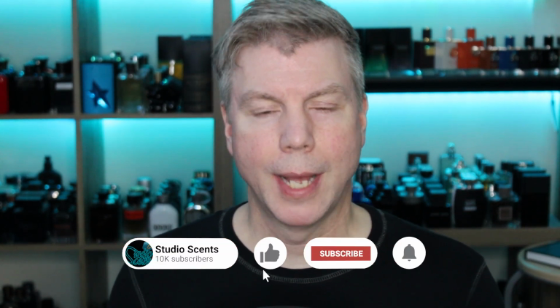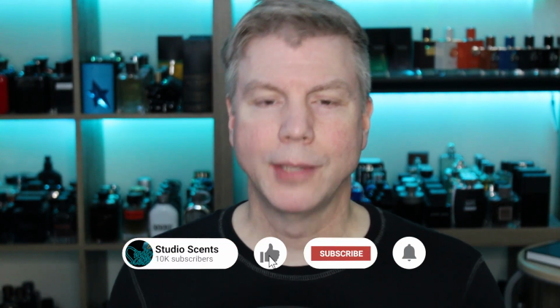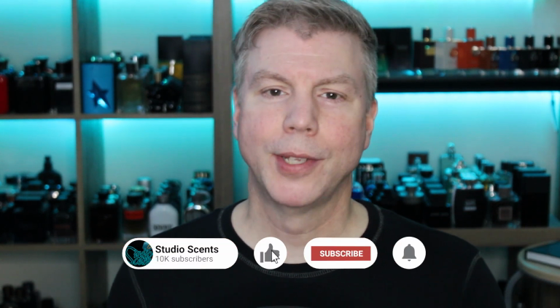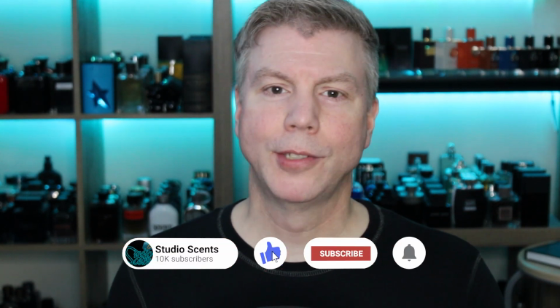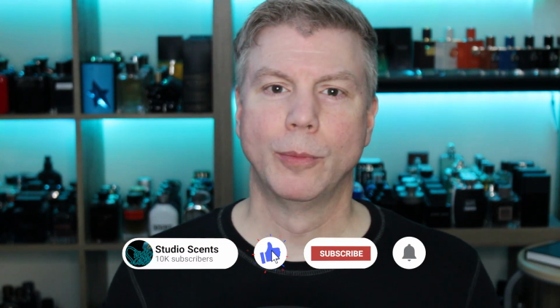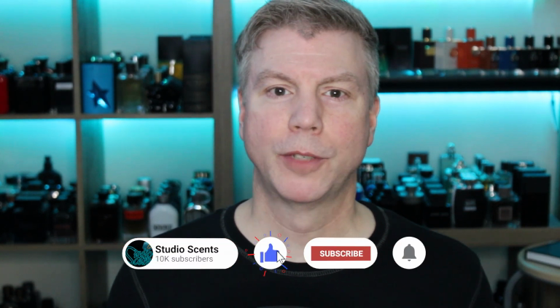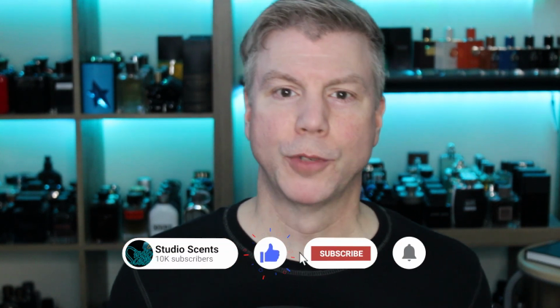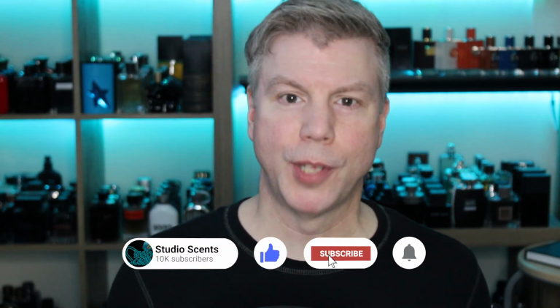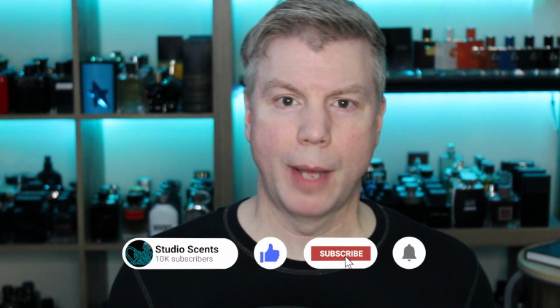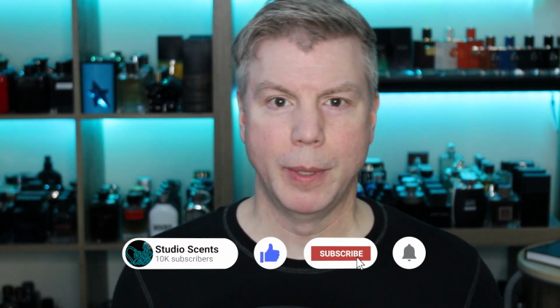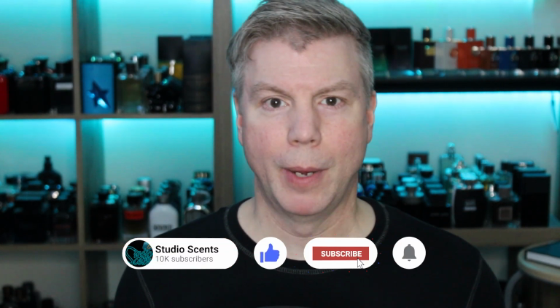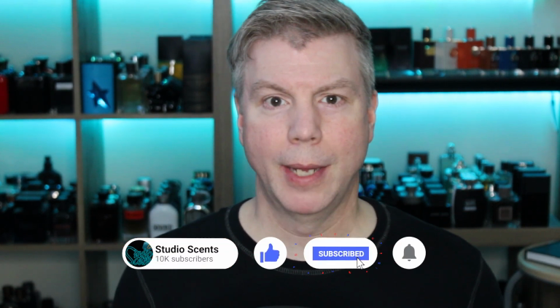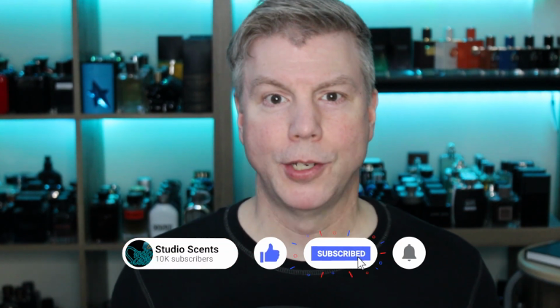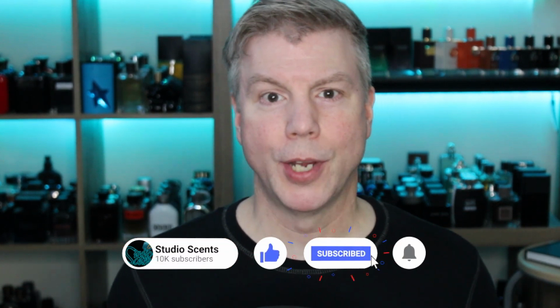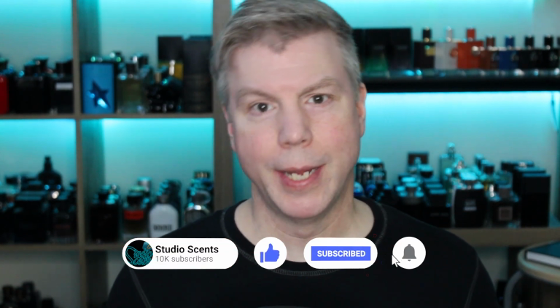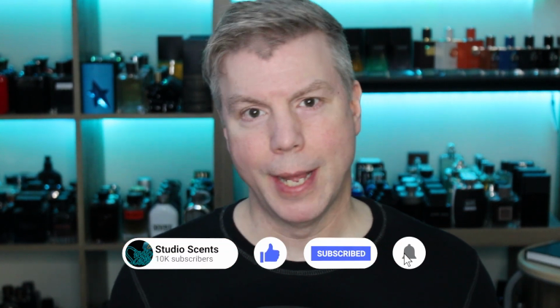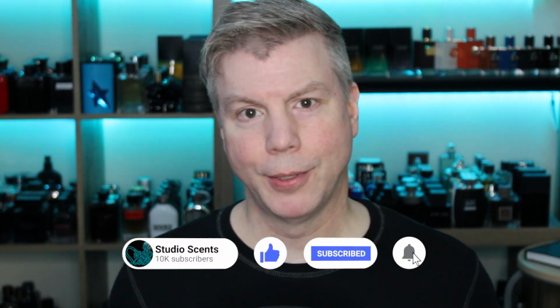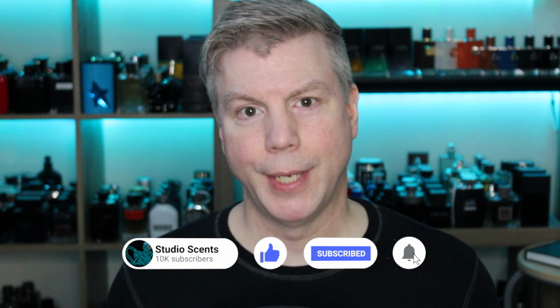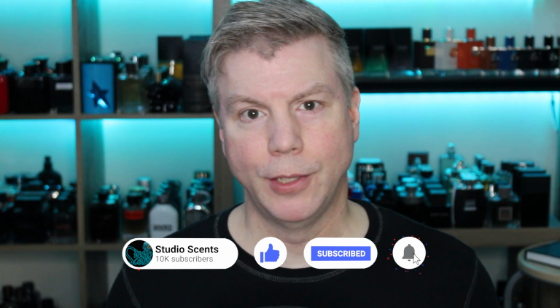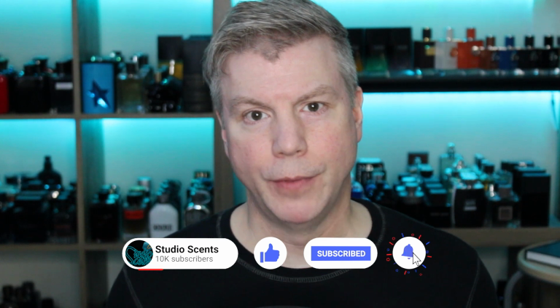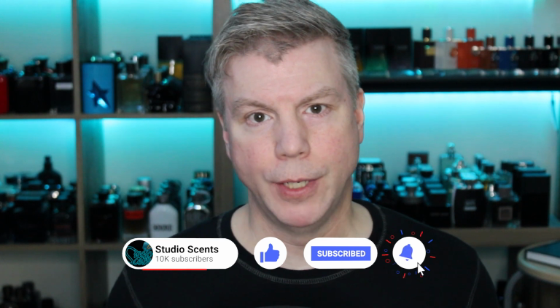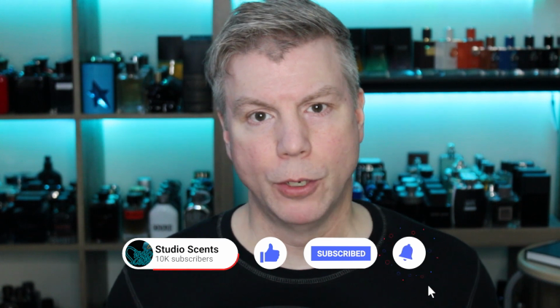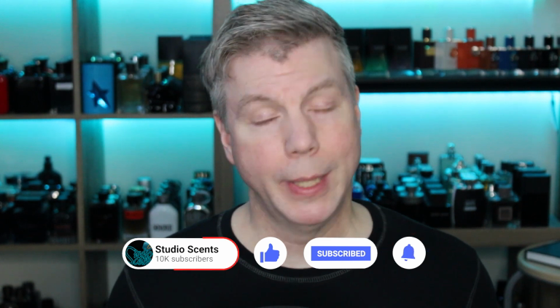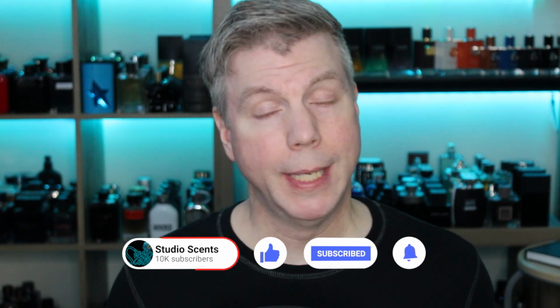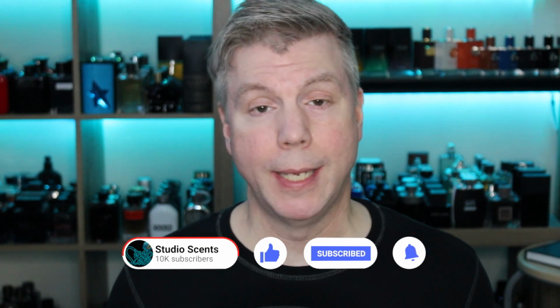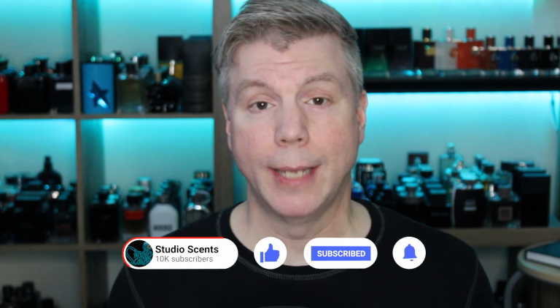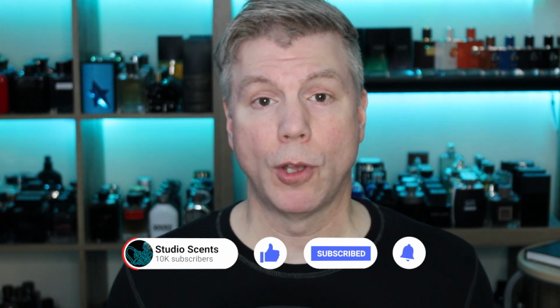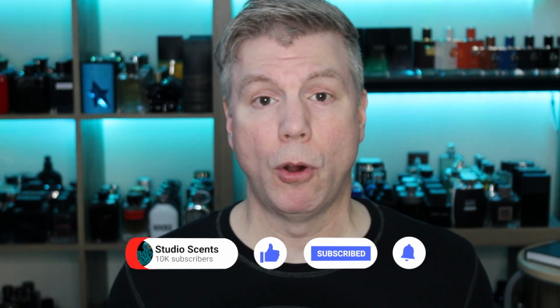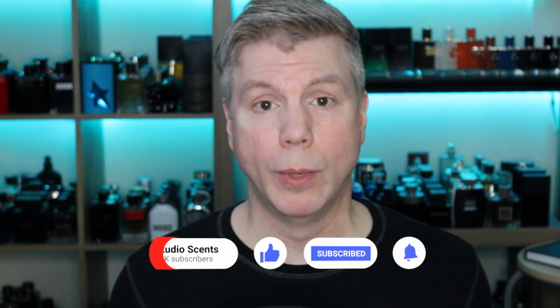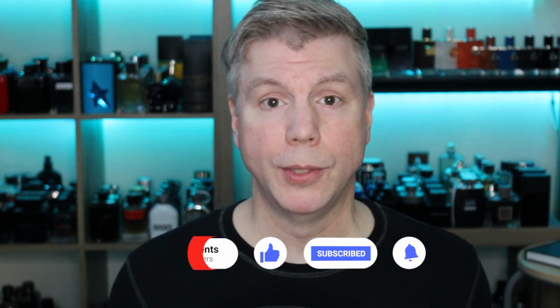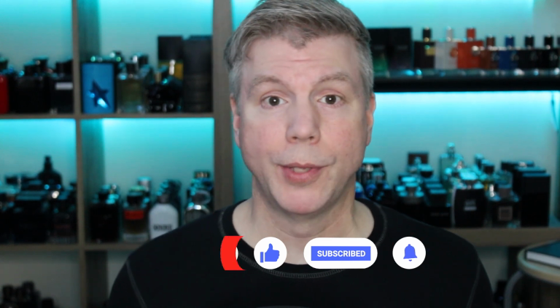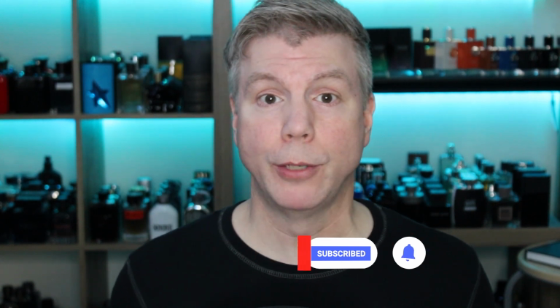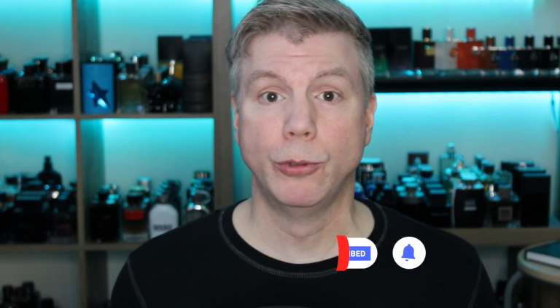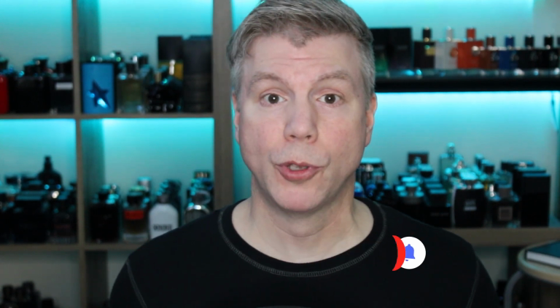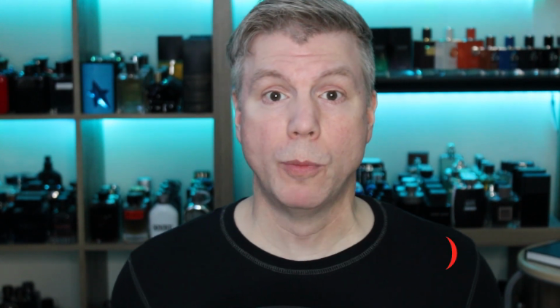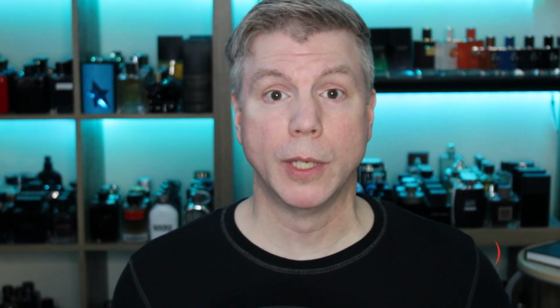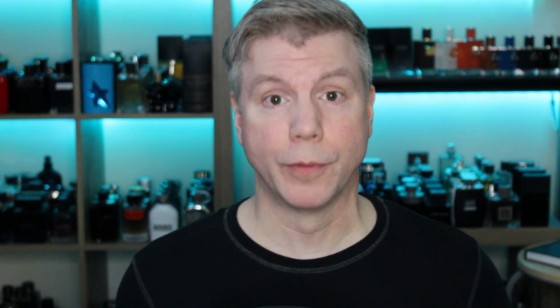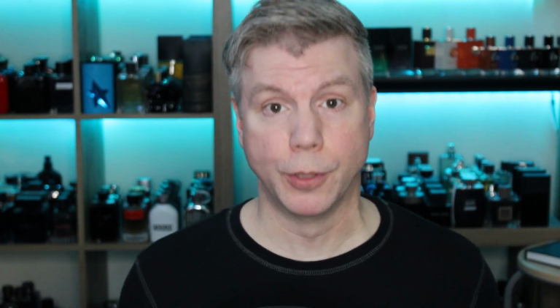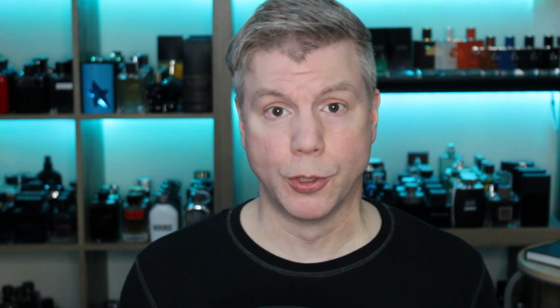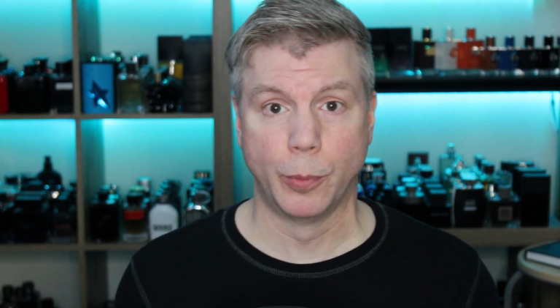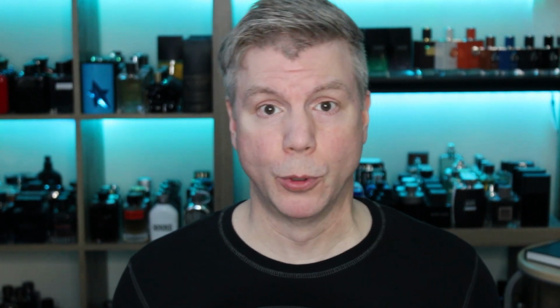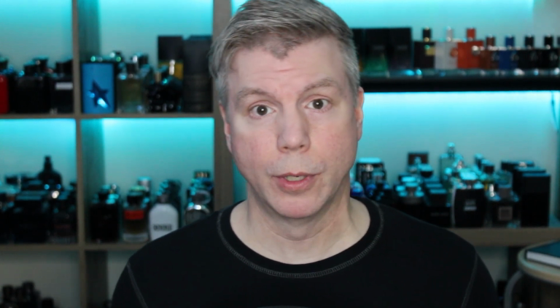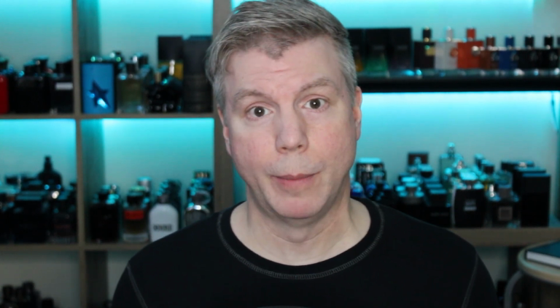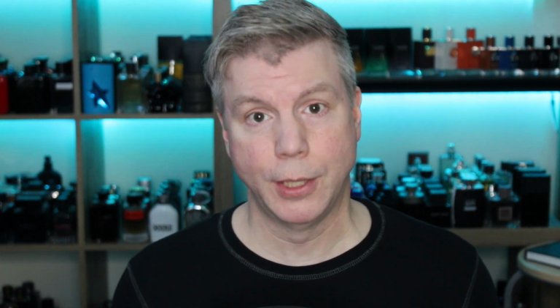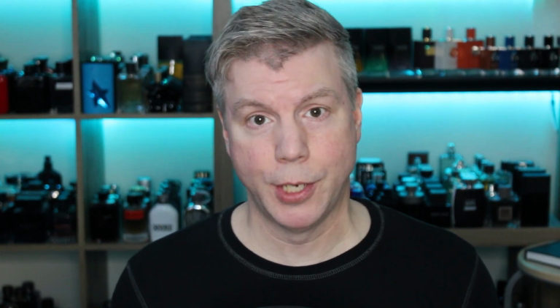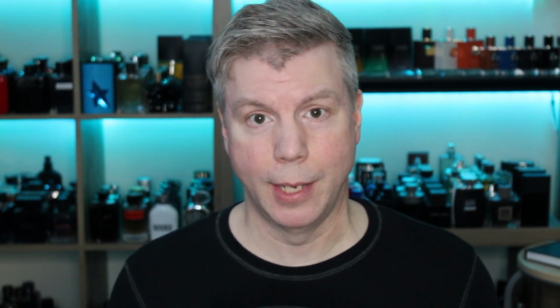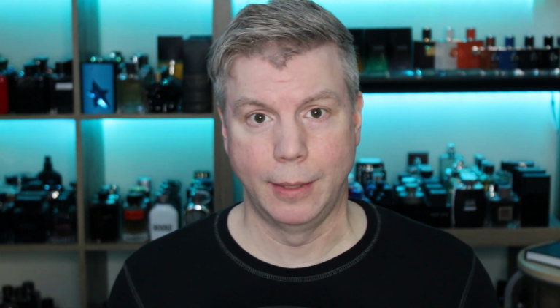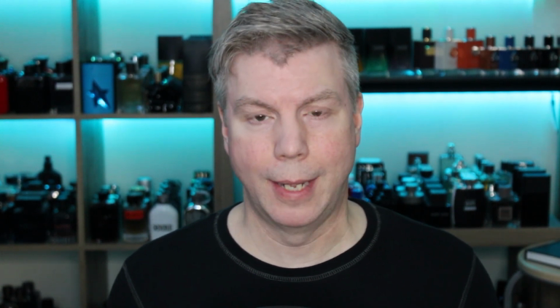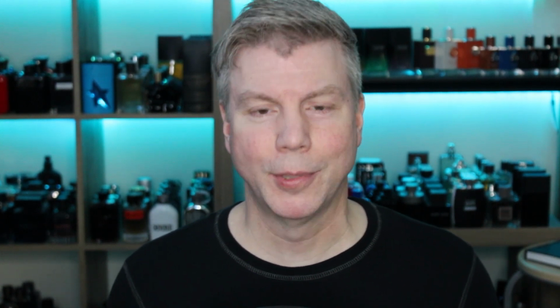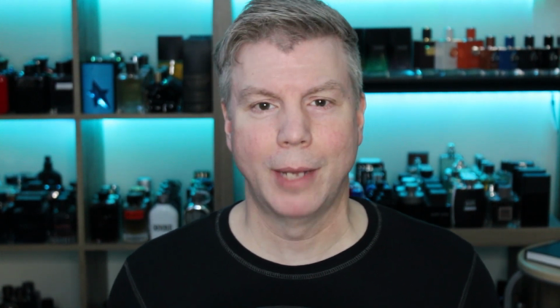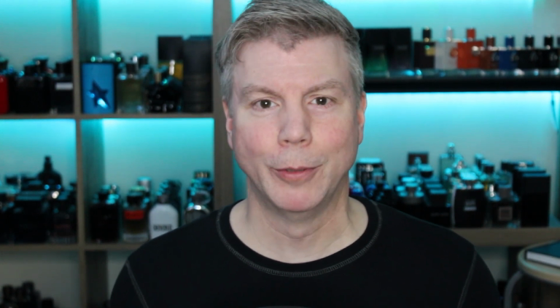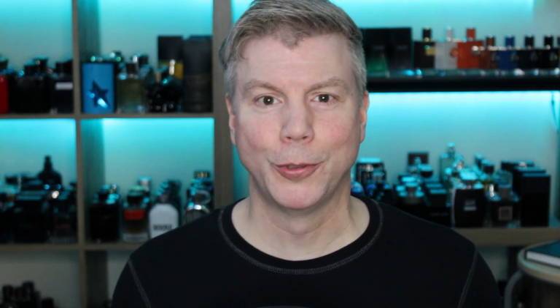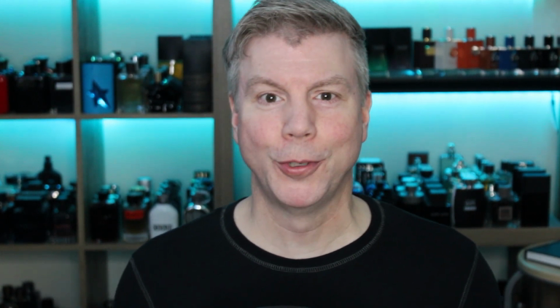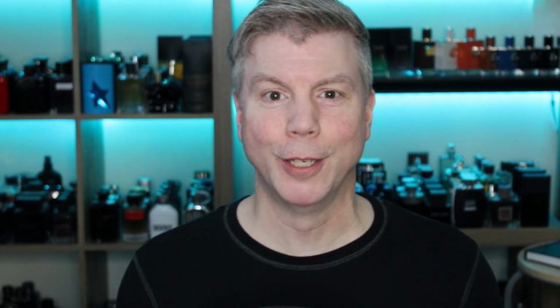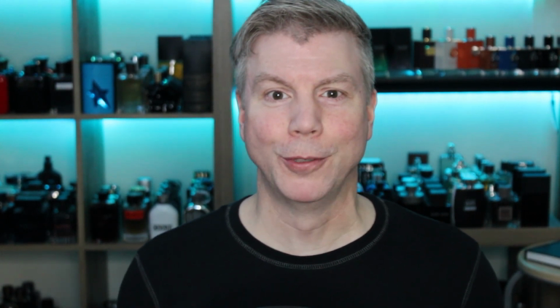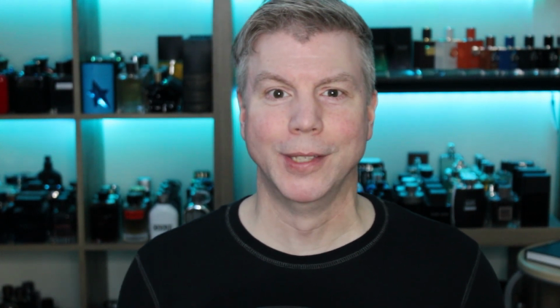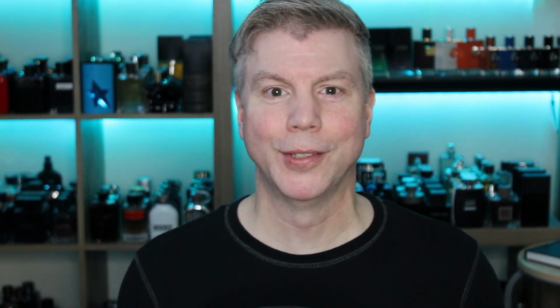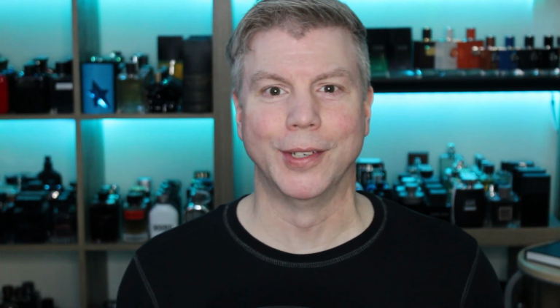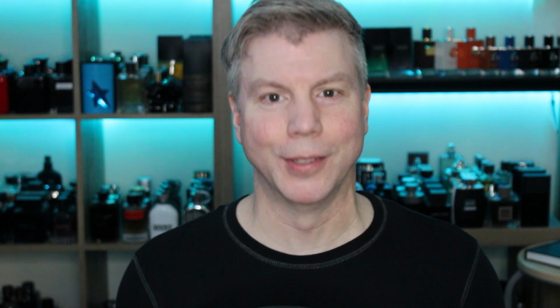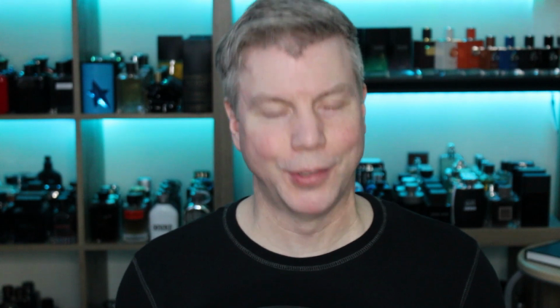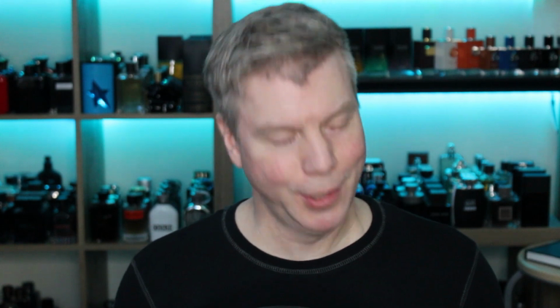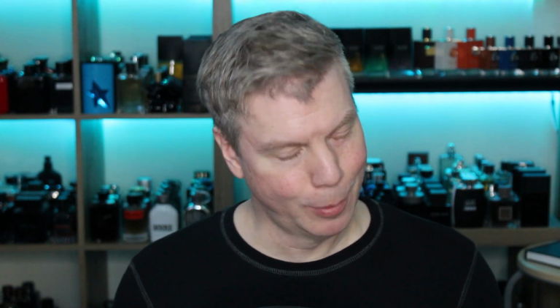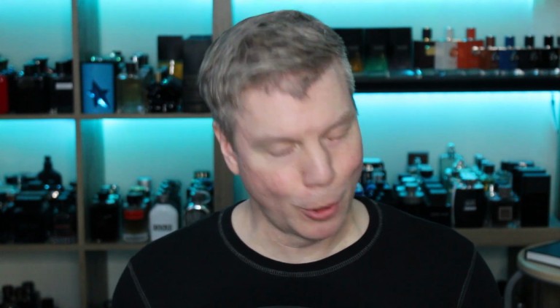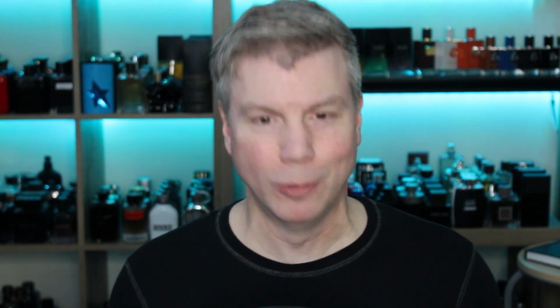Thanks so much for stopping by and checking out today's video. As always, thank you so much for your support on my channel. I'm Tommy with StudioSense and I'll see you tomorrow.